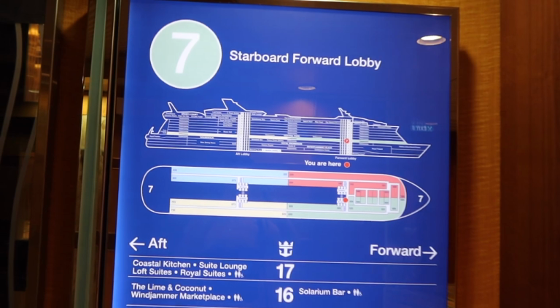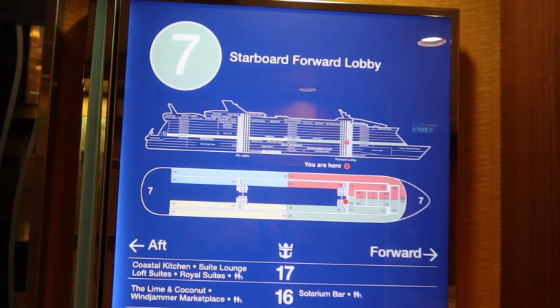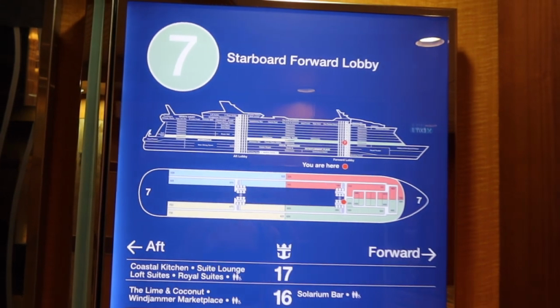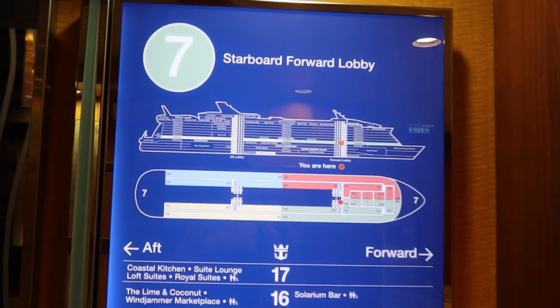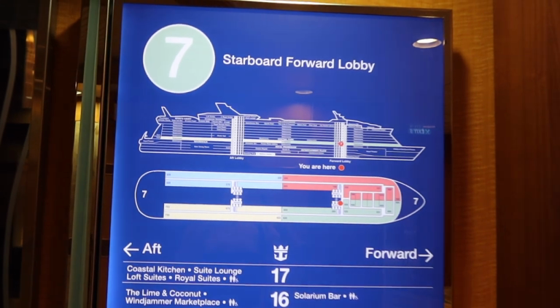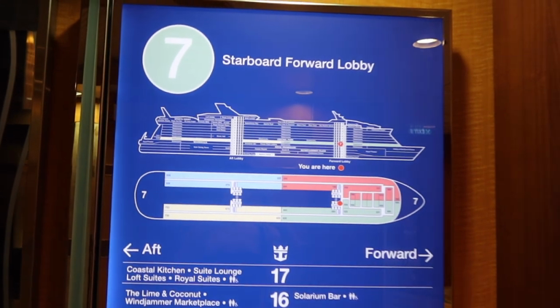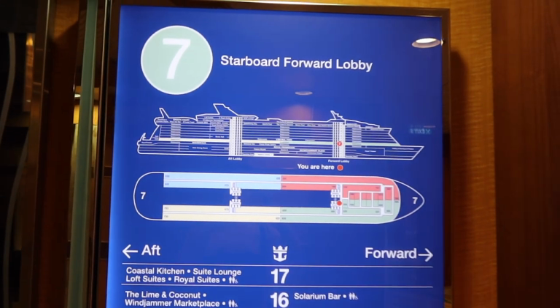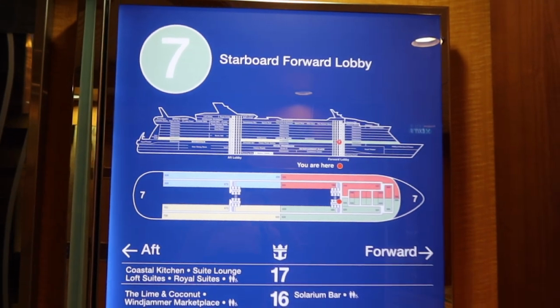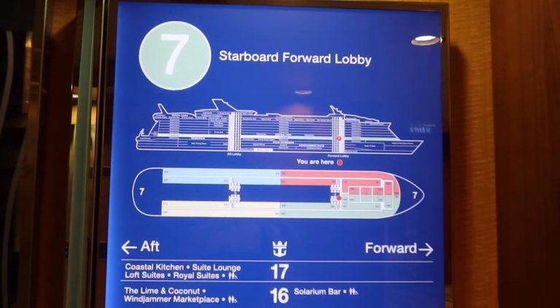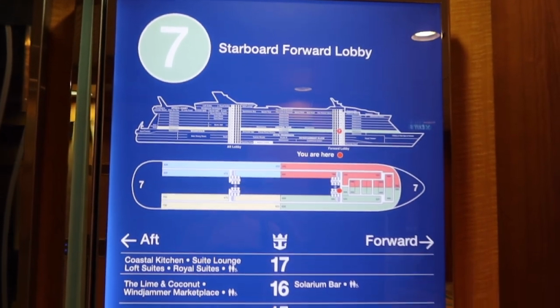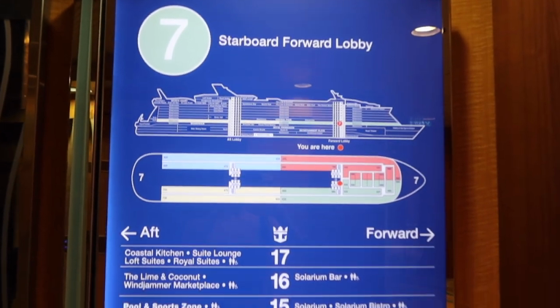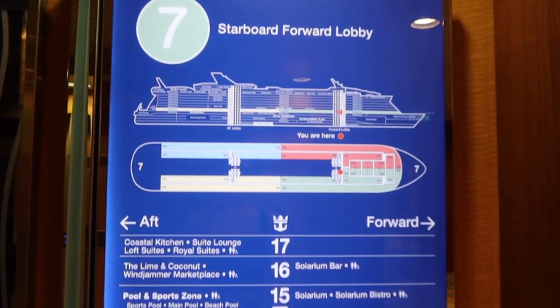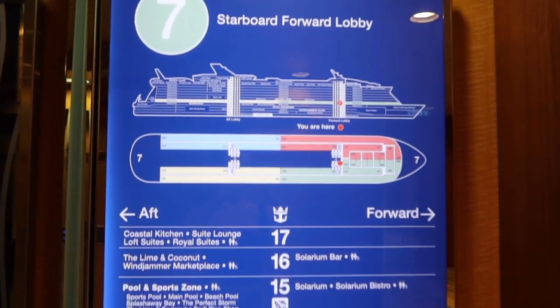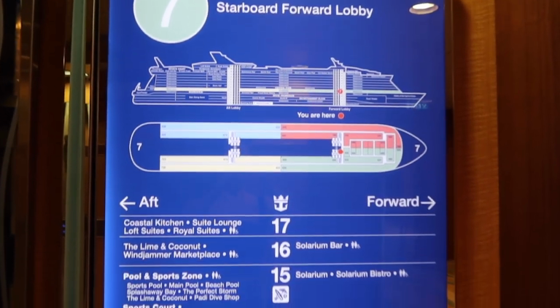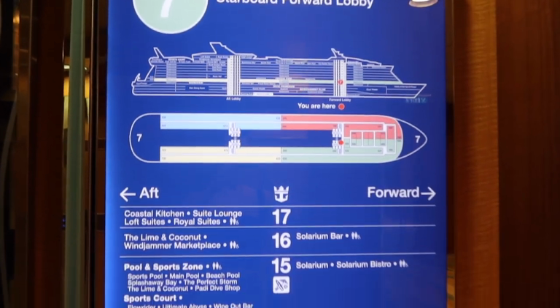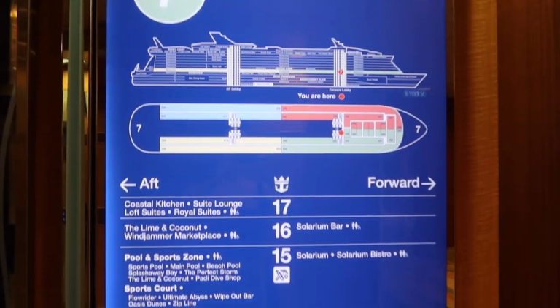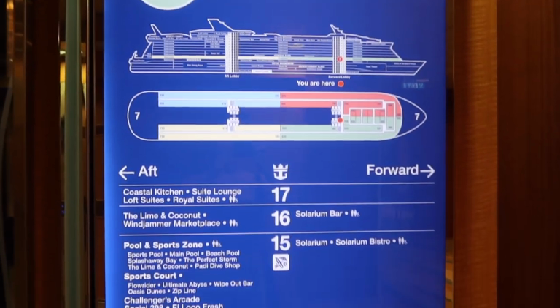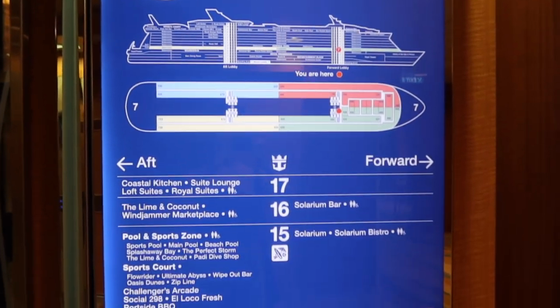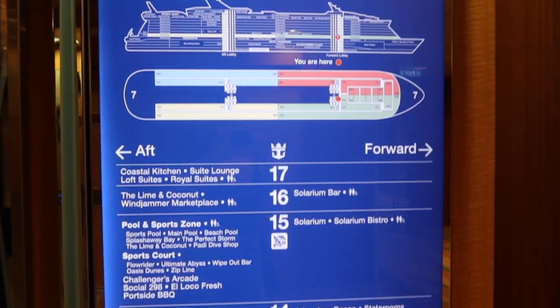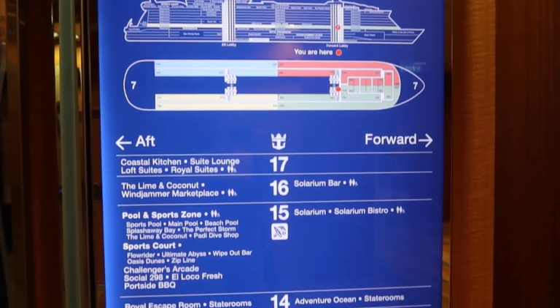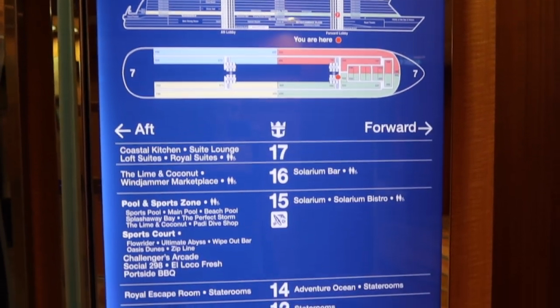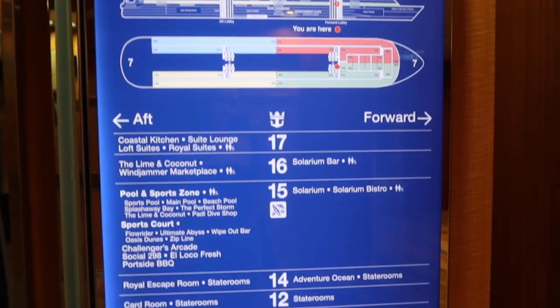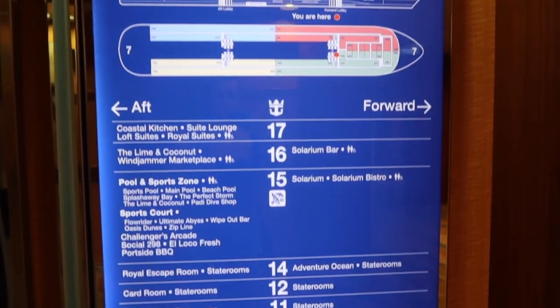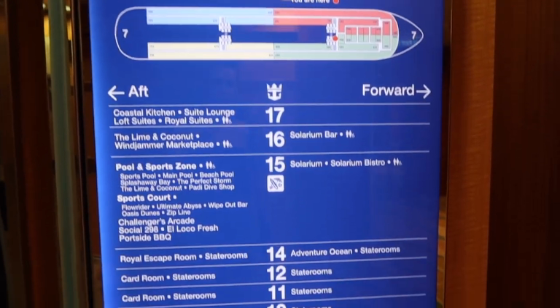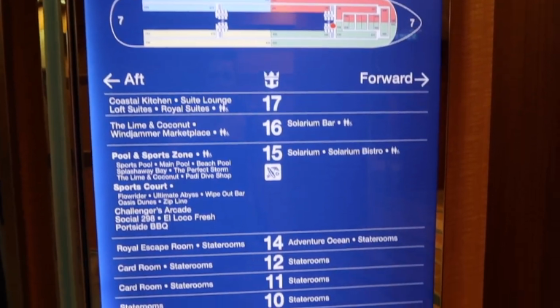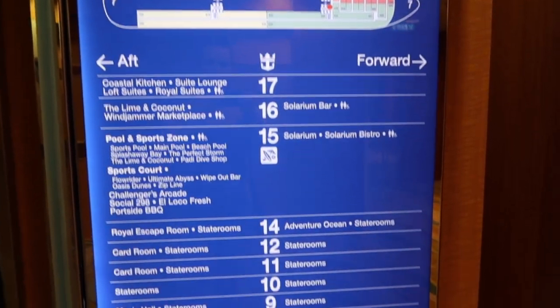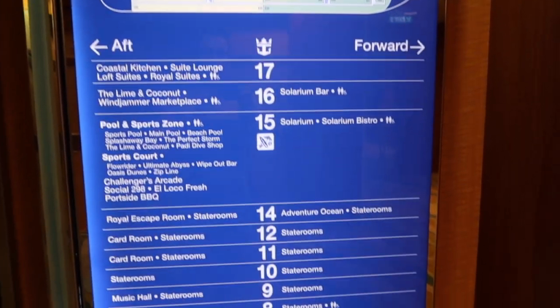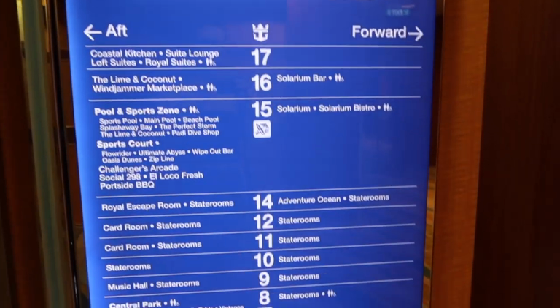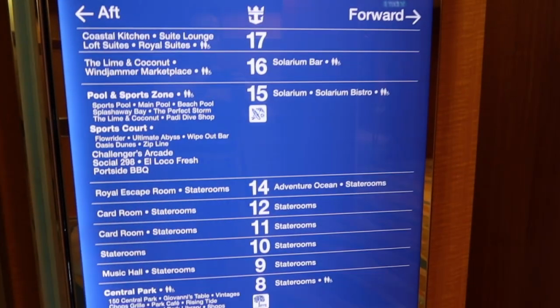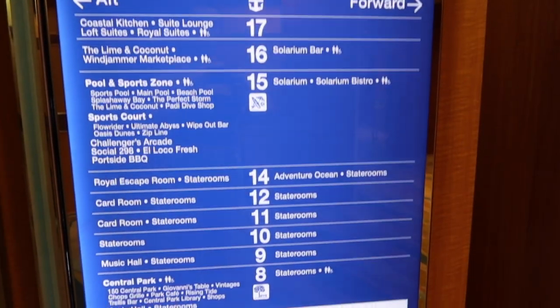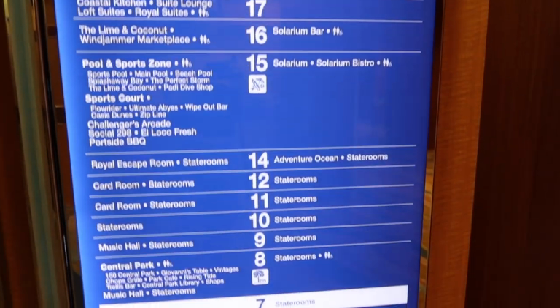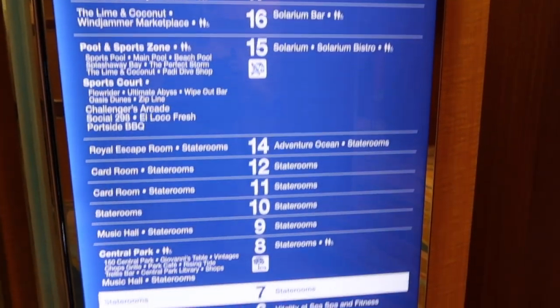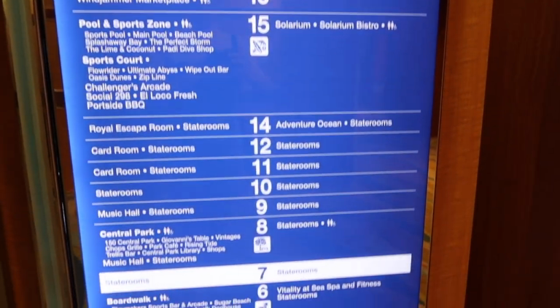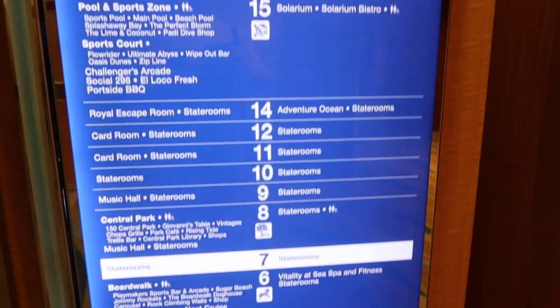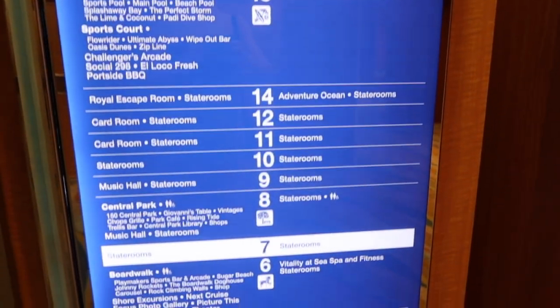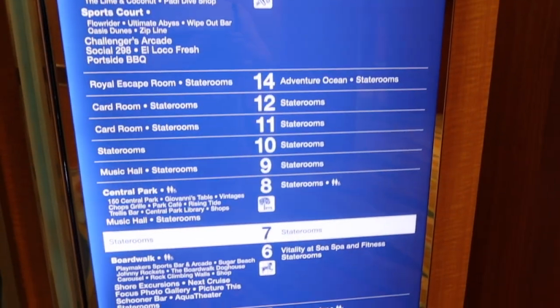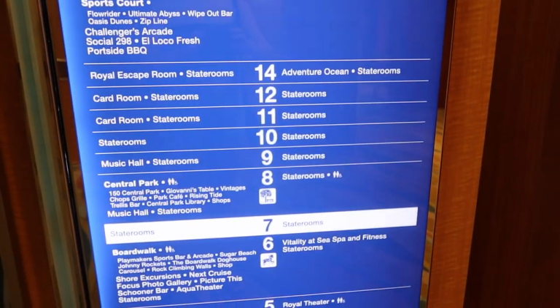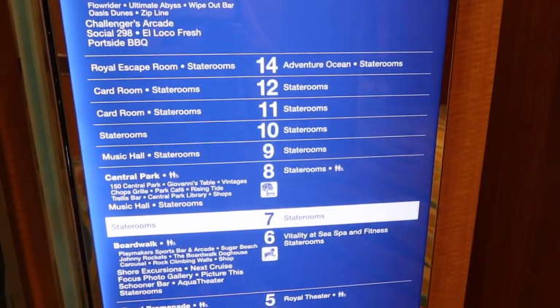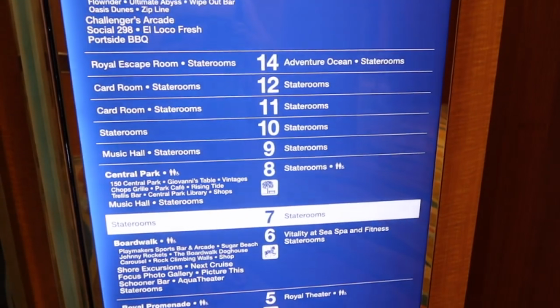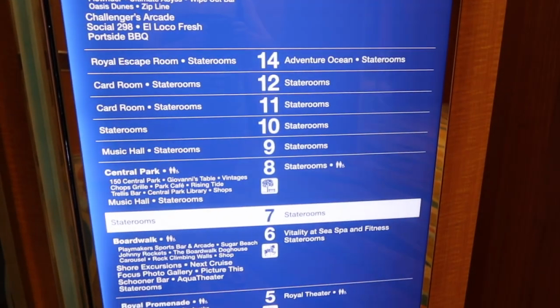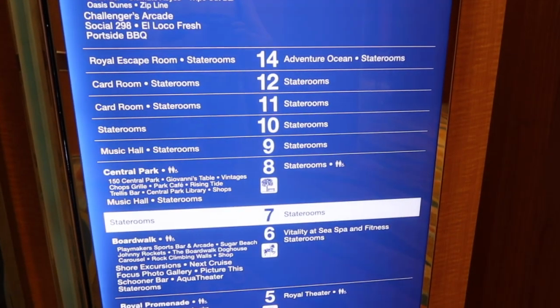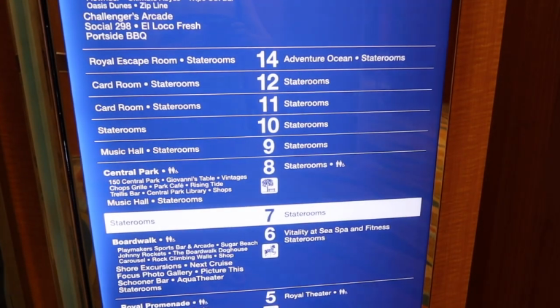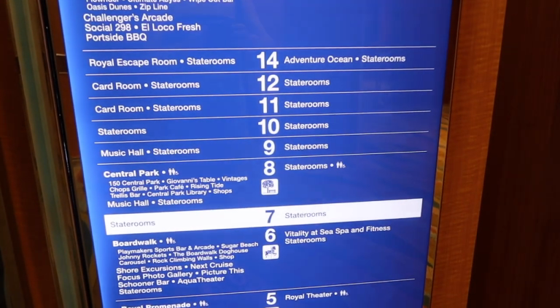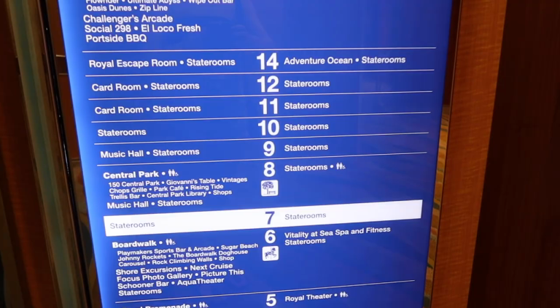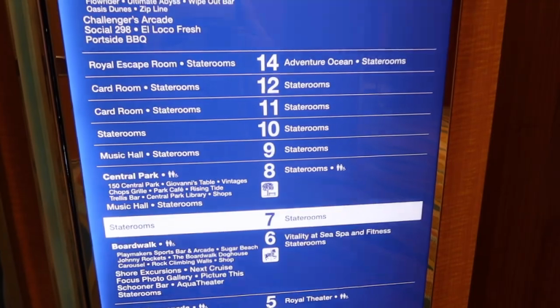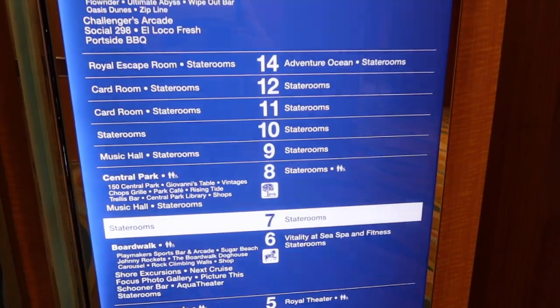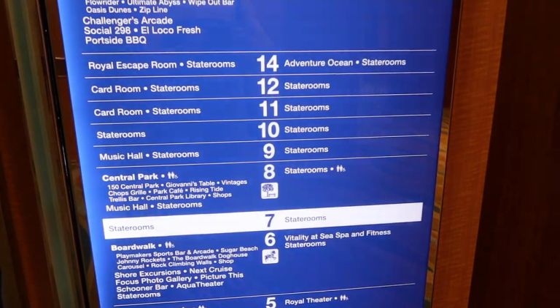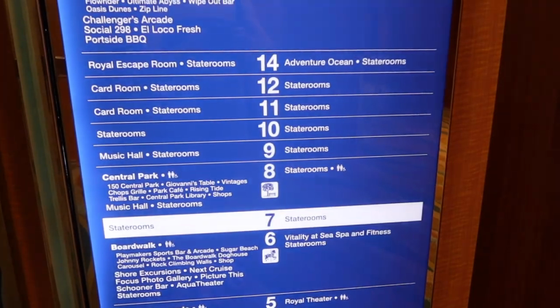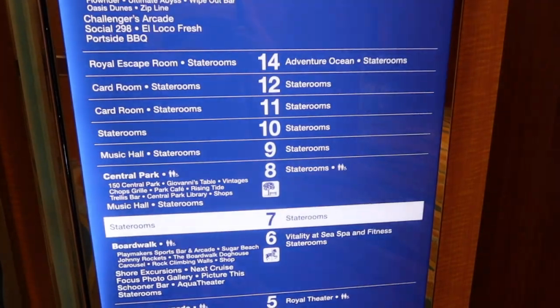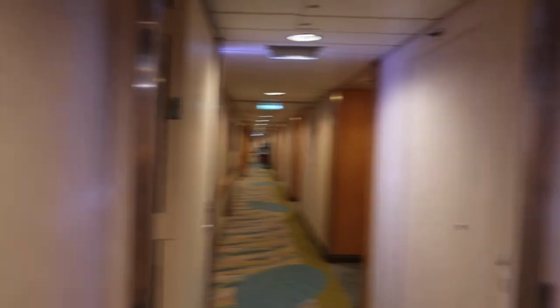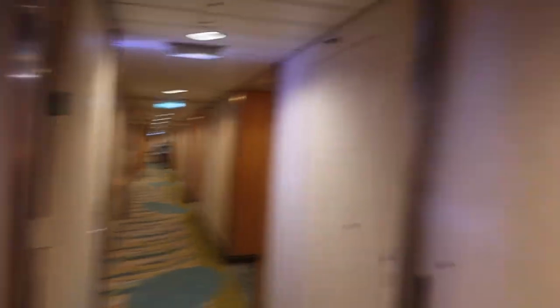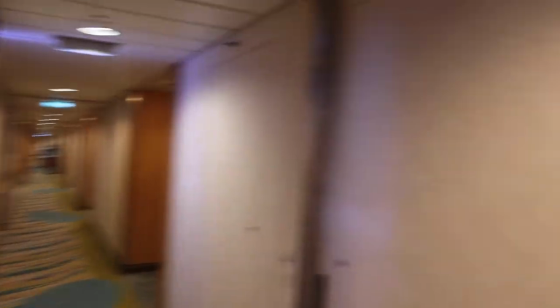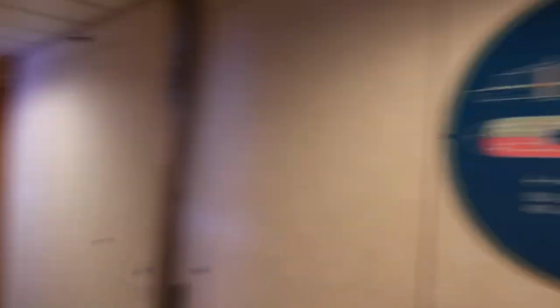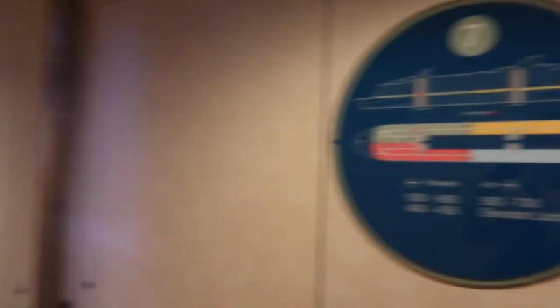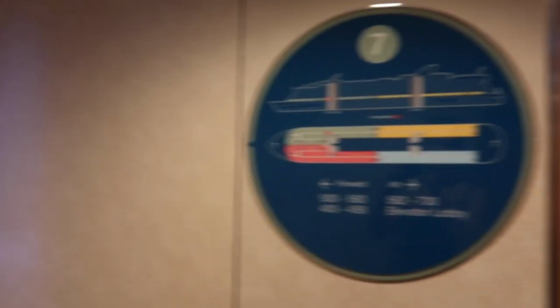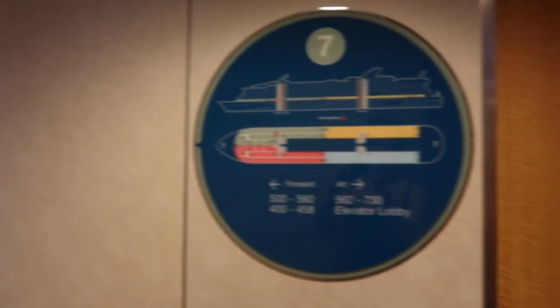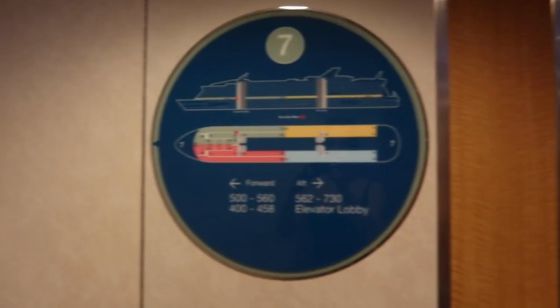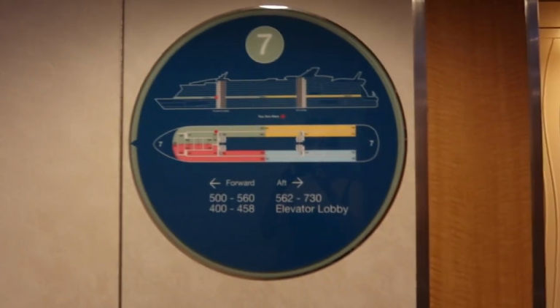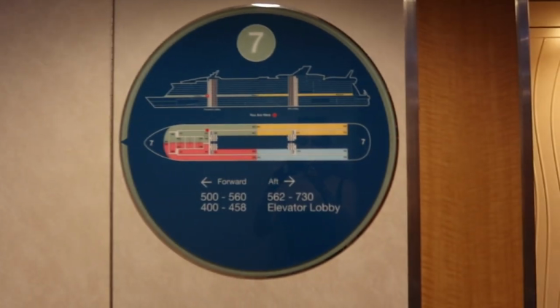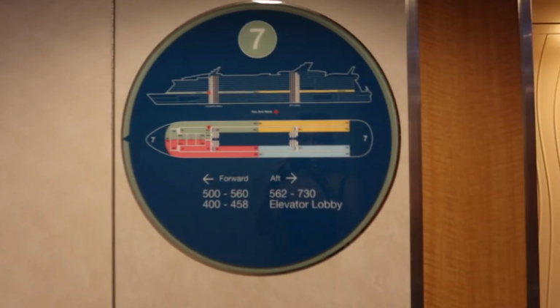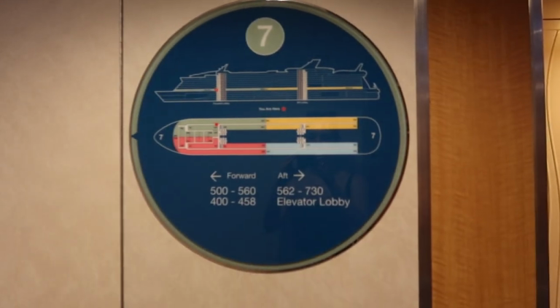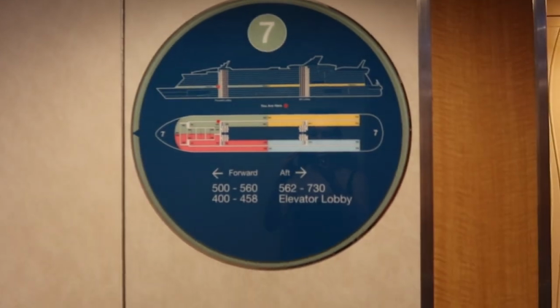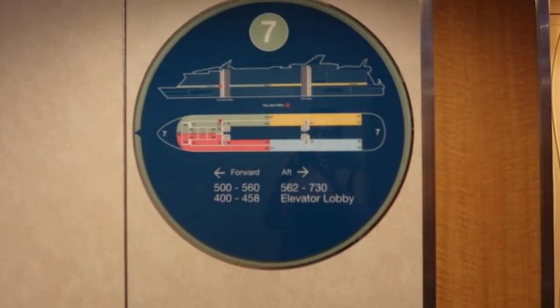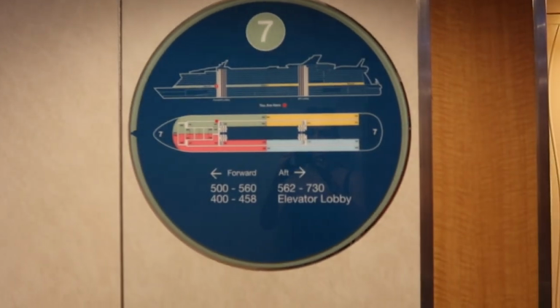Deck 7 only has staterooms, so we skipped this deck and moved on to deck 8.